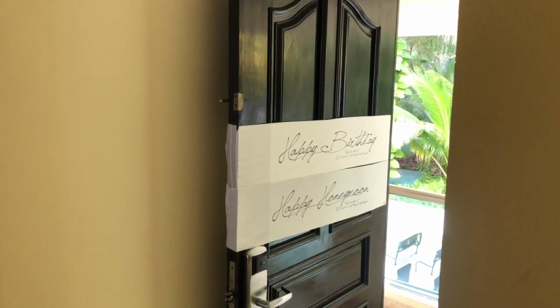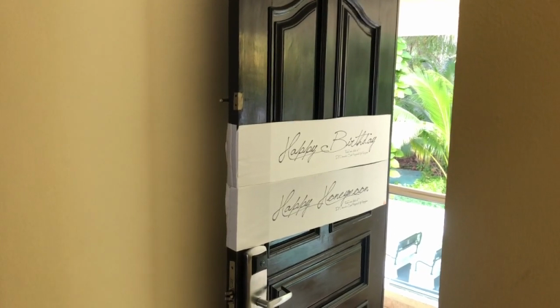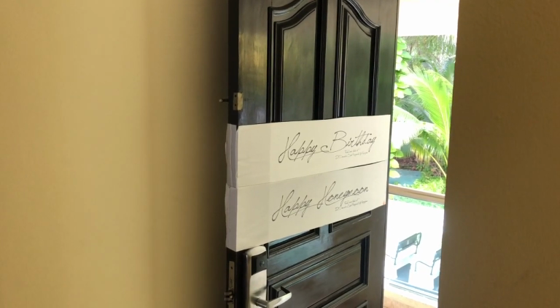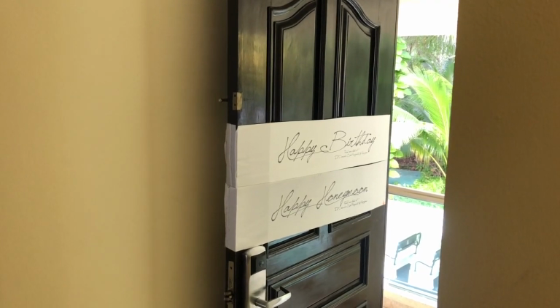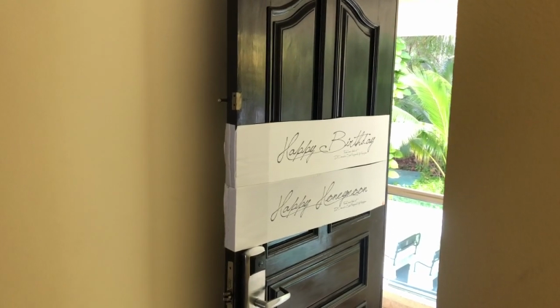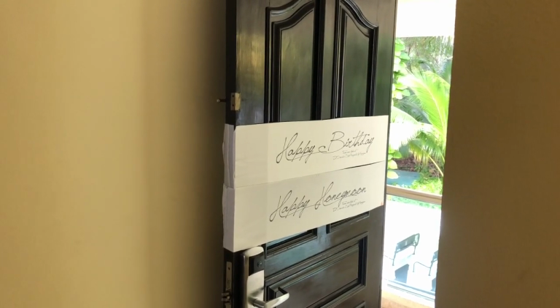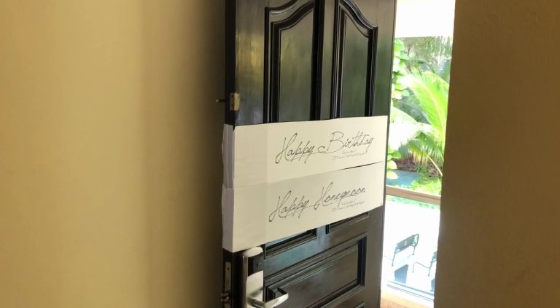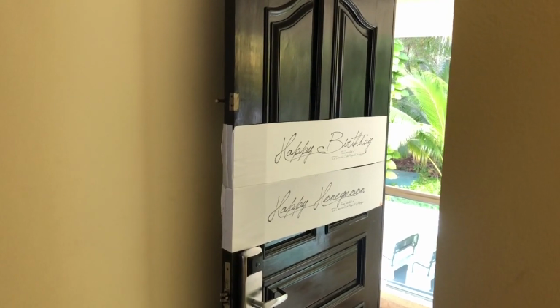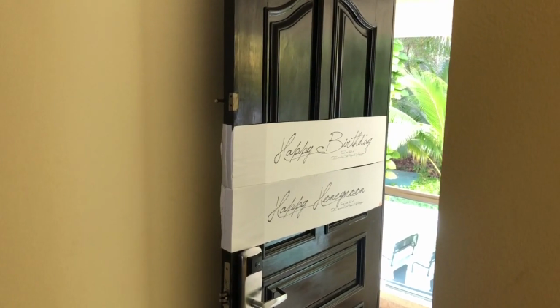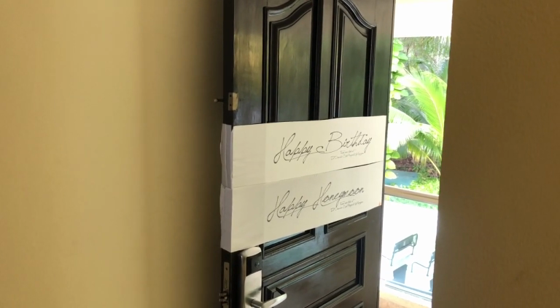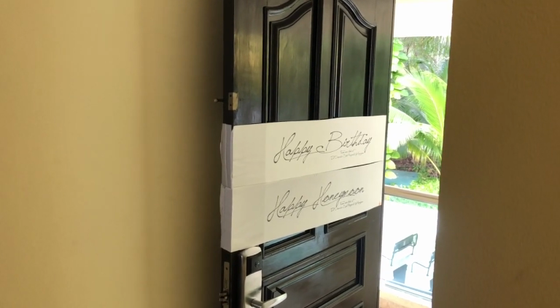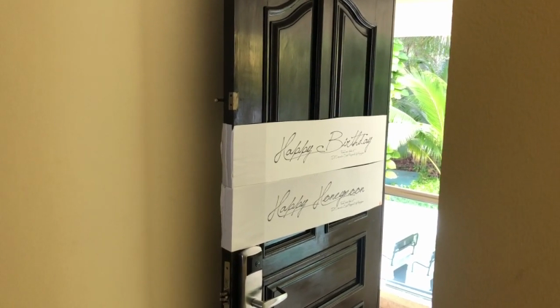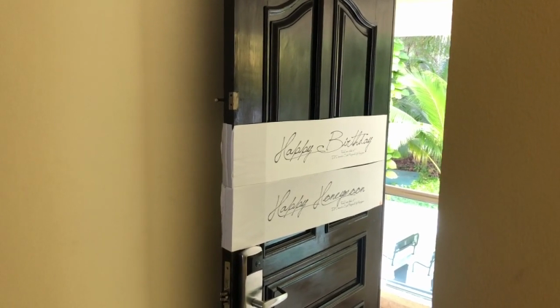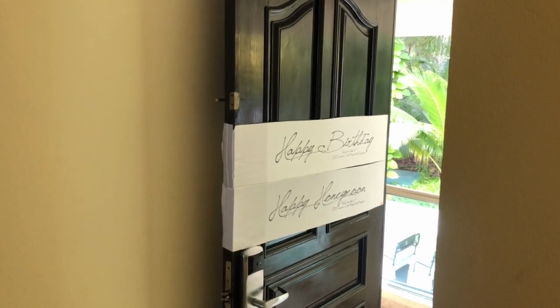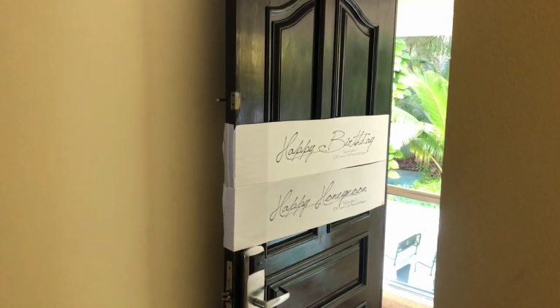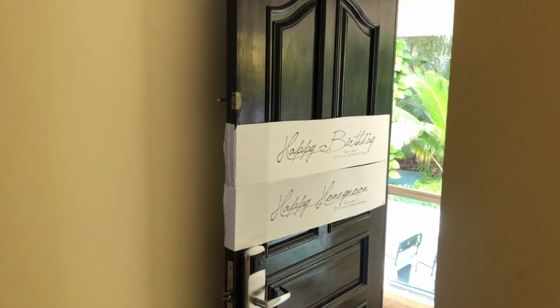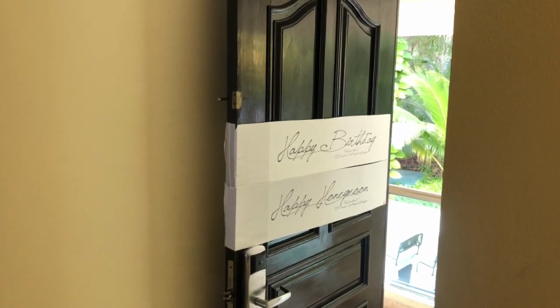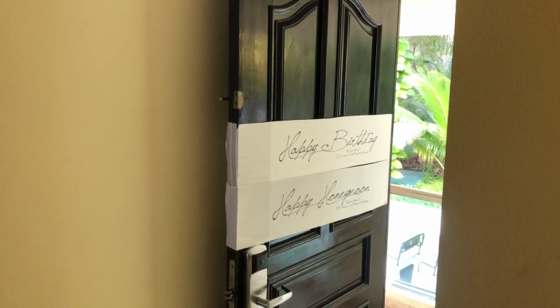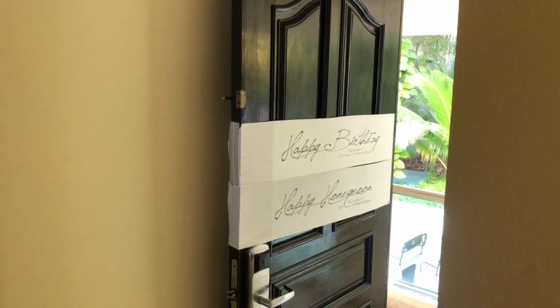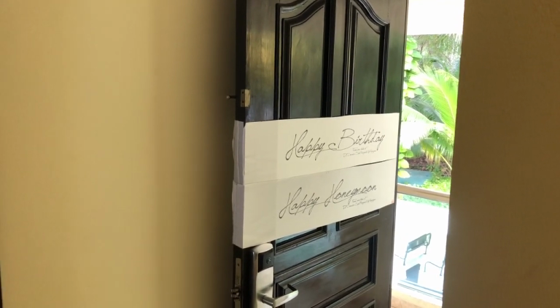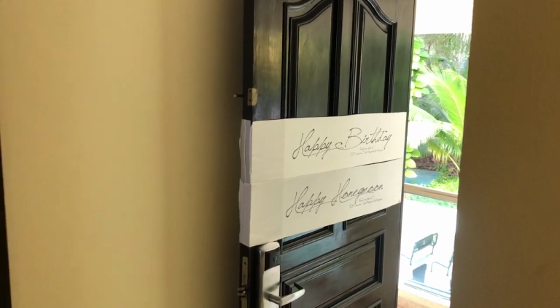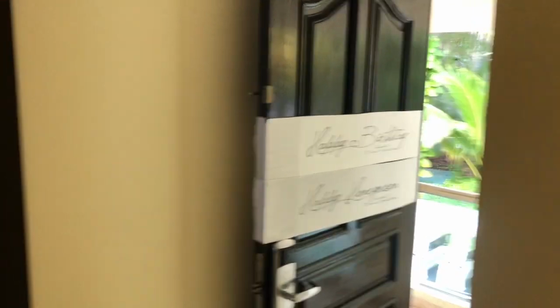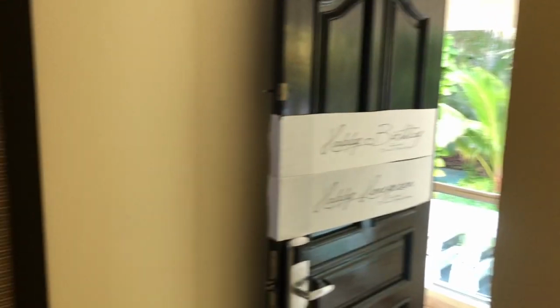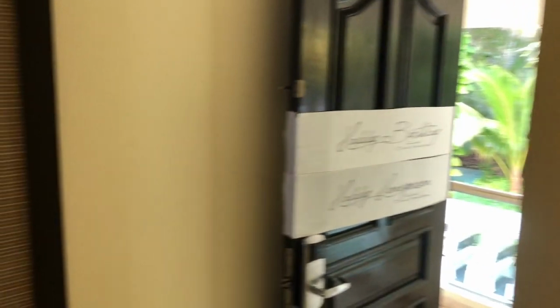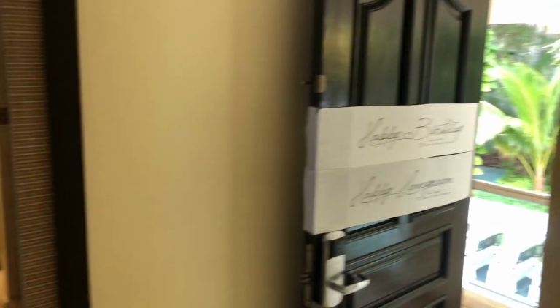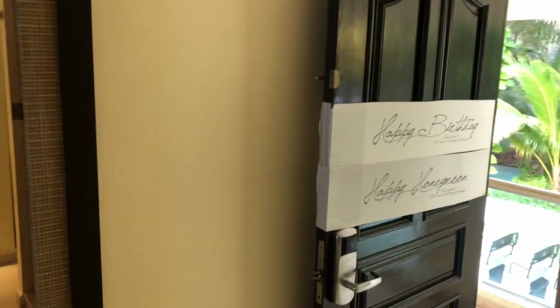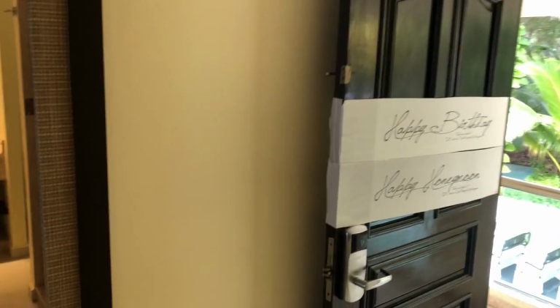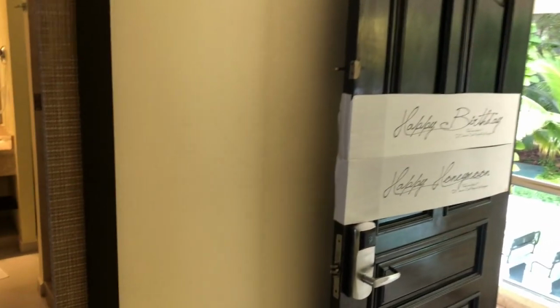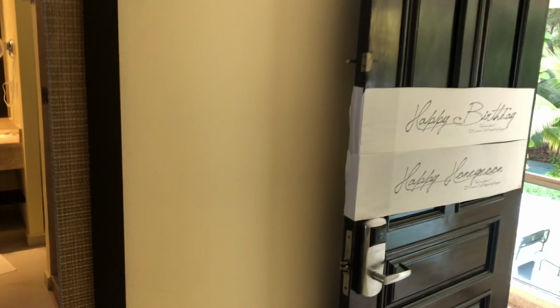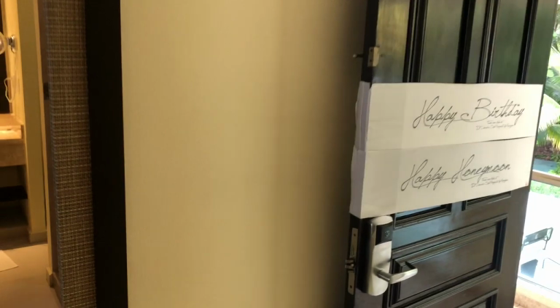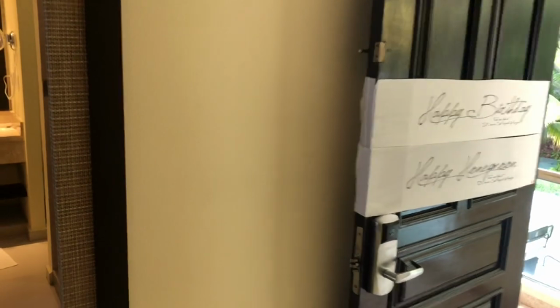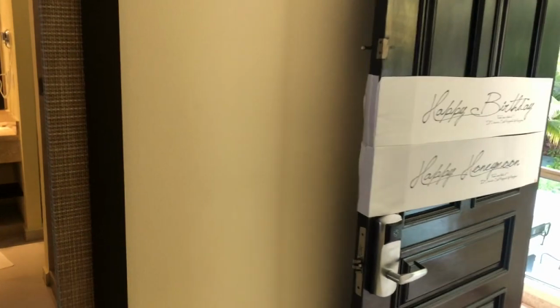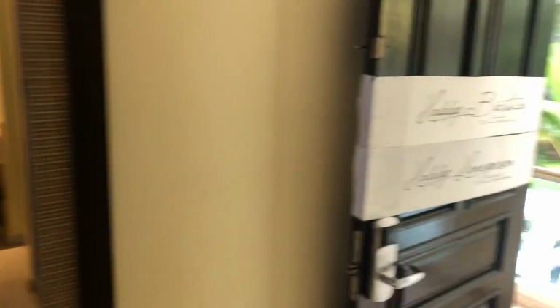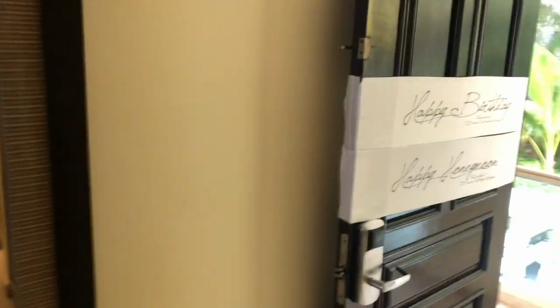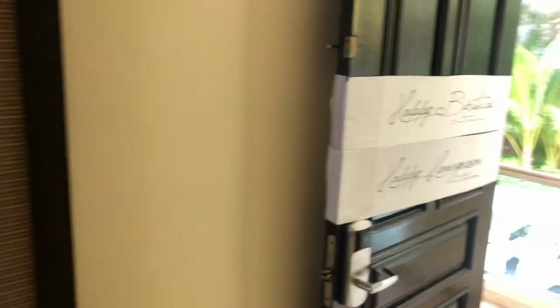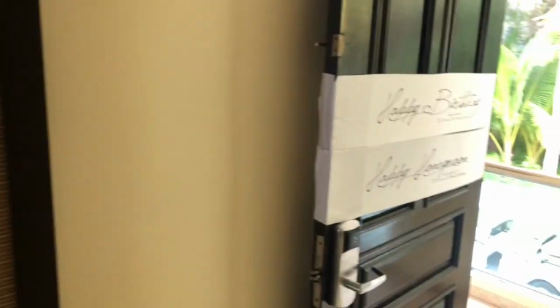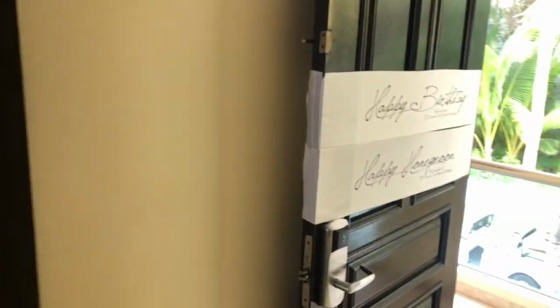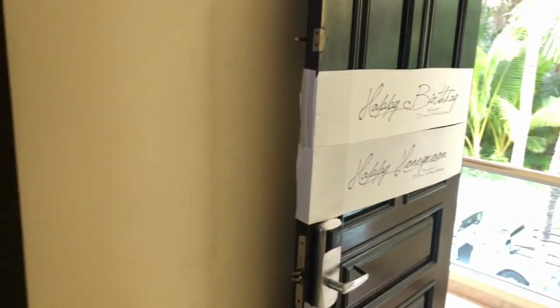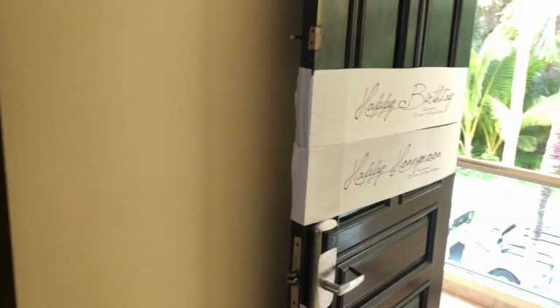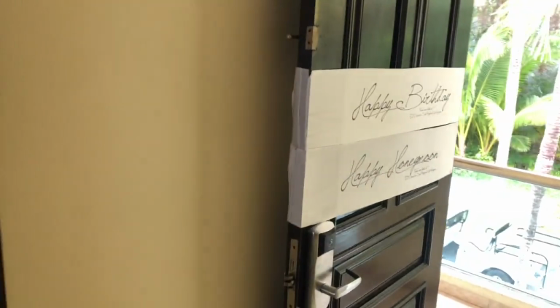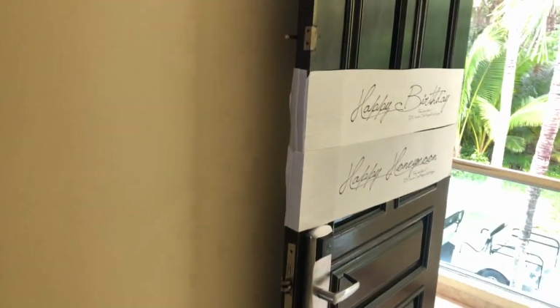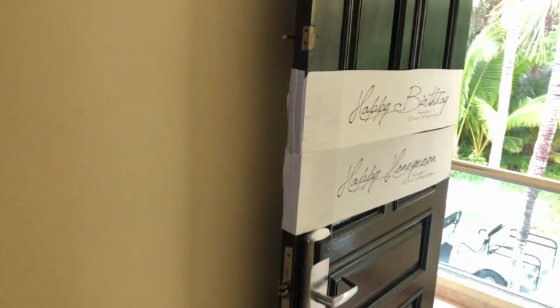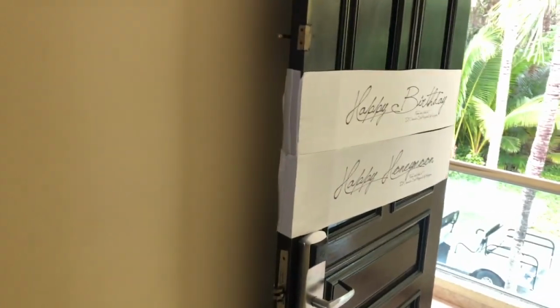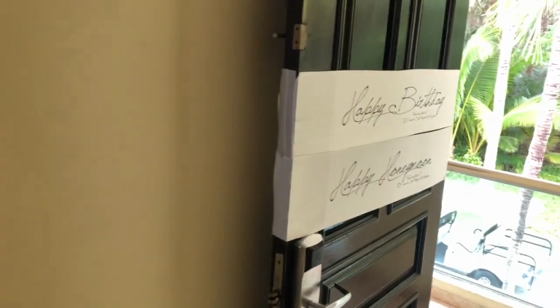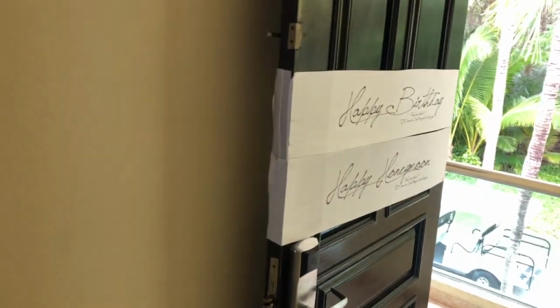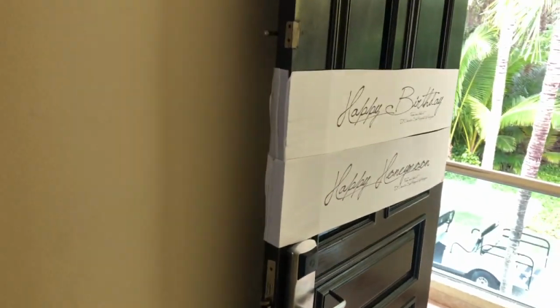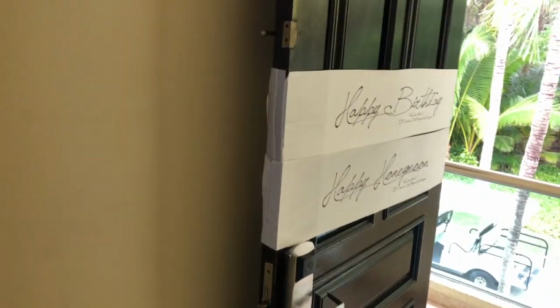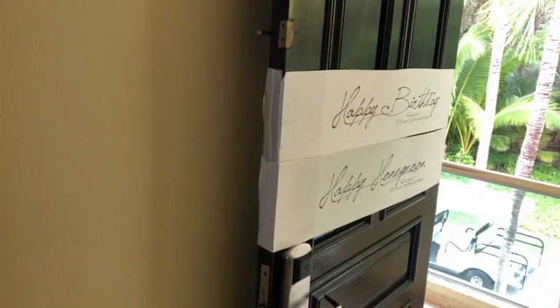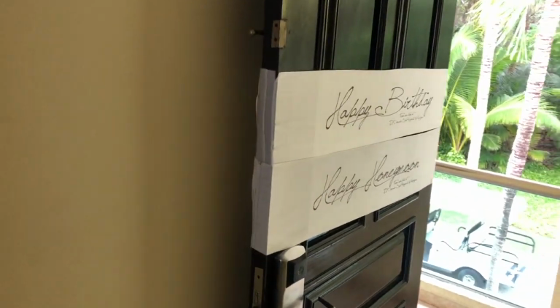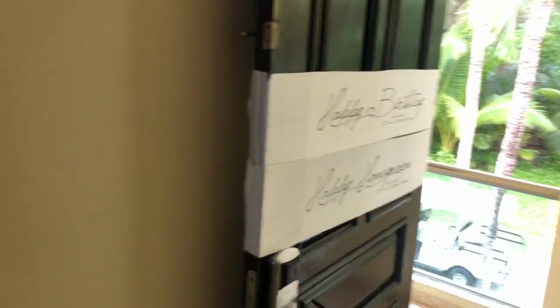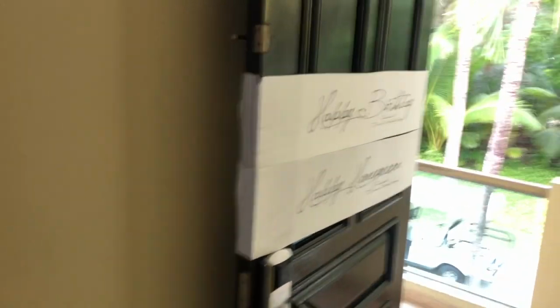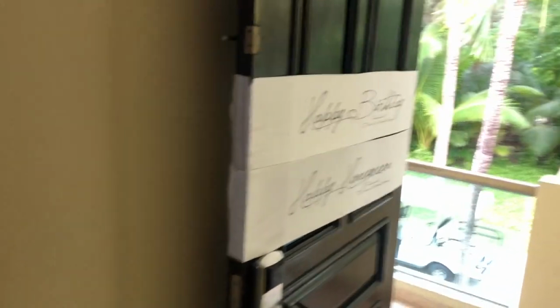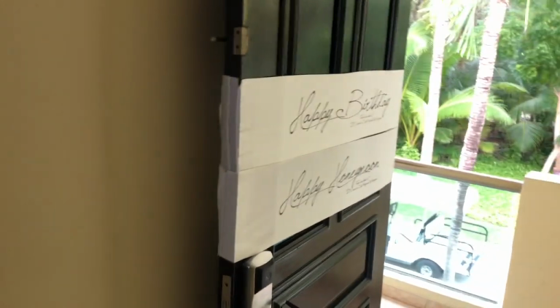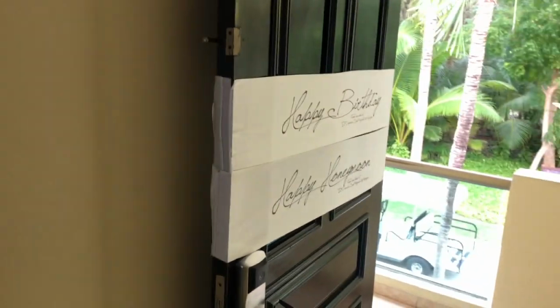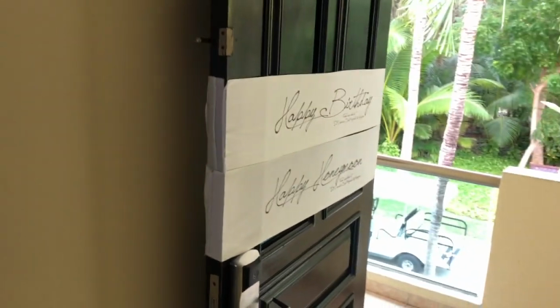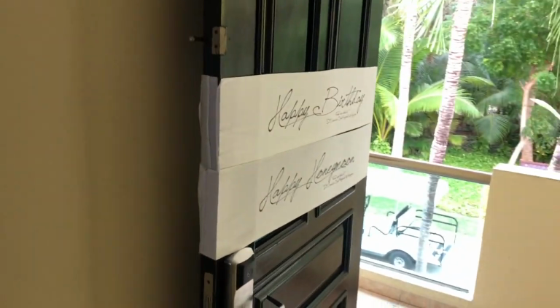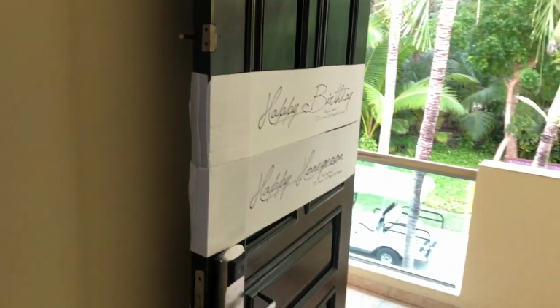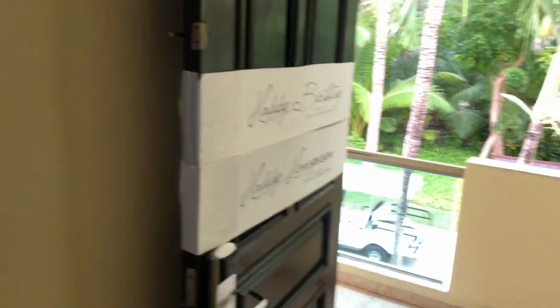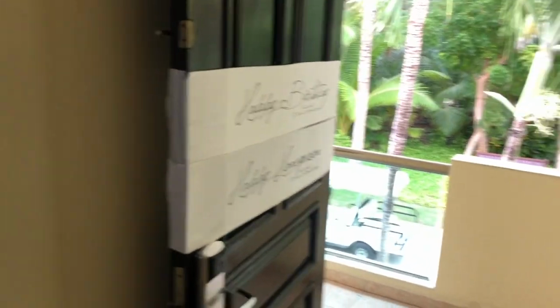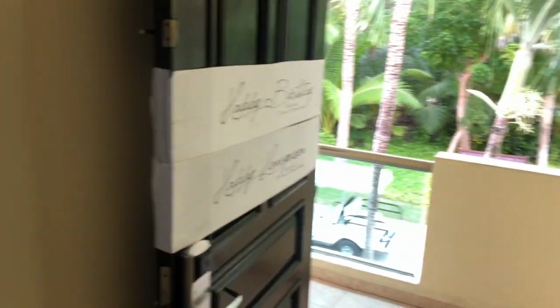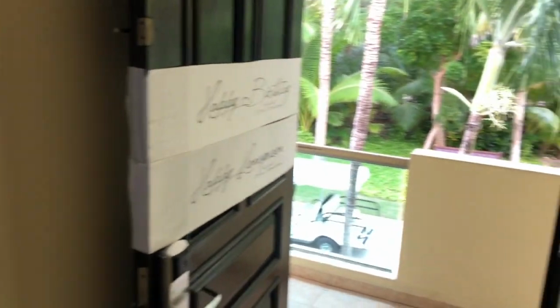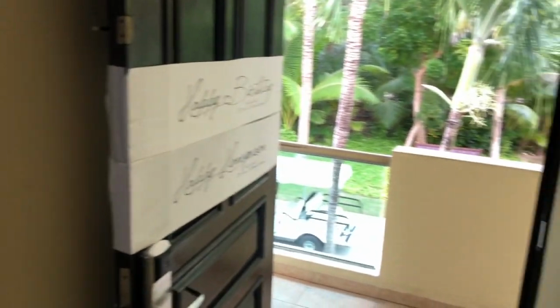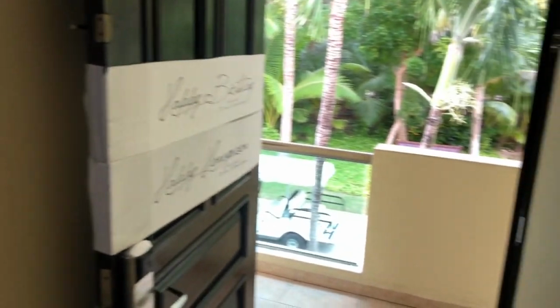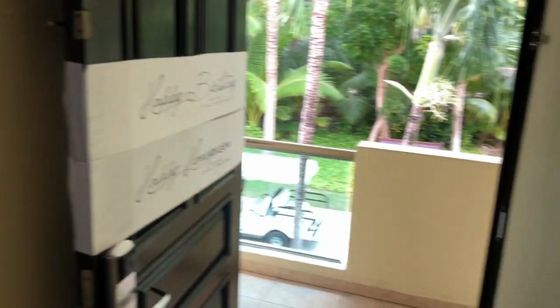This is the El Dorado Royale in Riviera Maya, Cancun area, about 25 minutes from the airport.